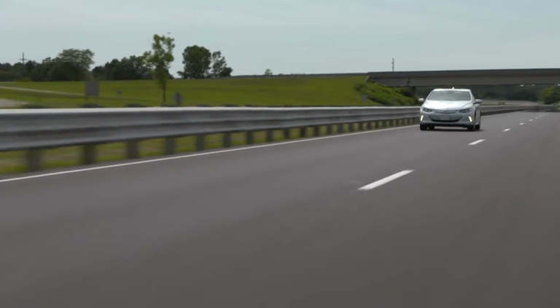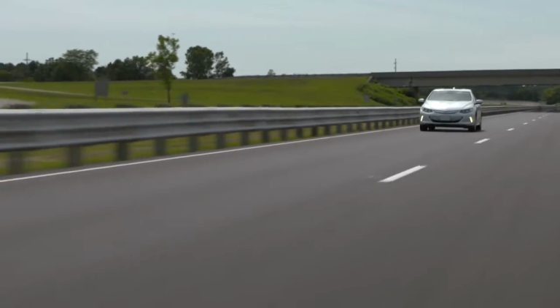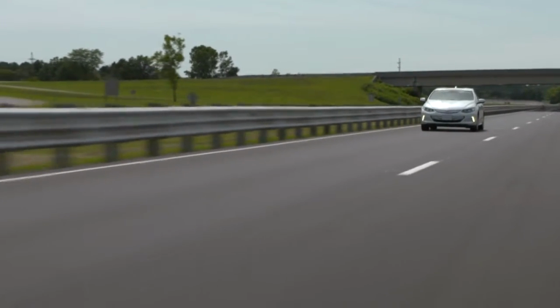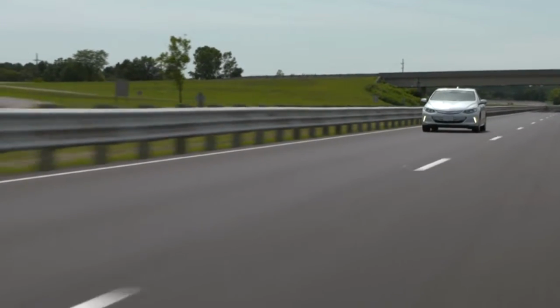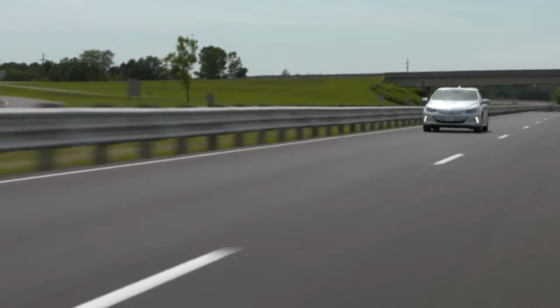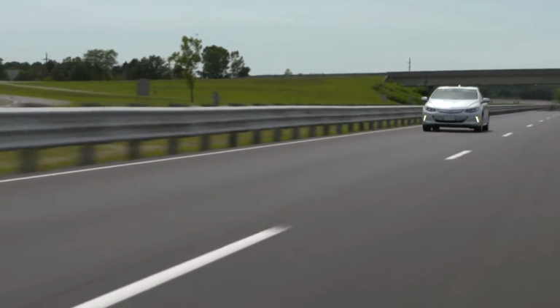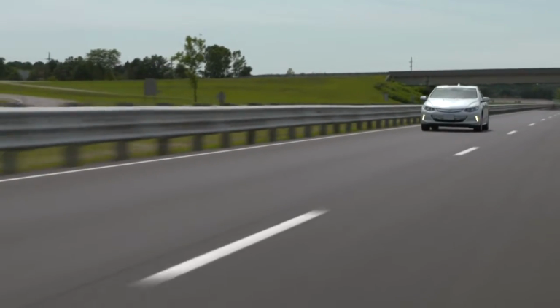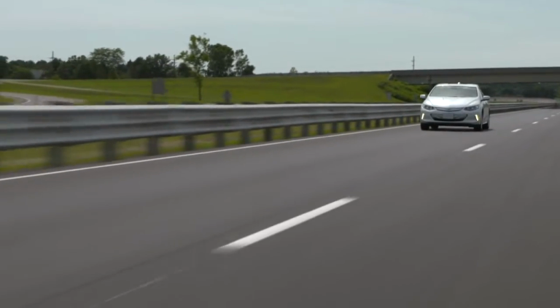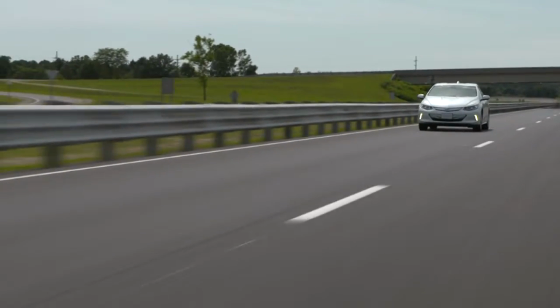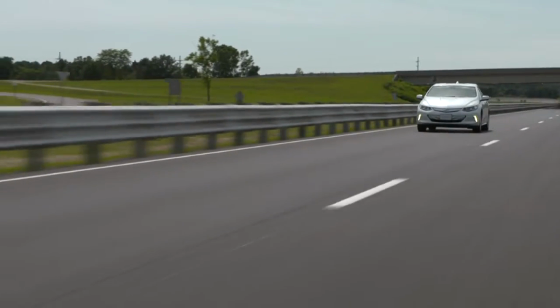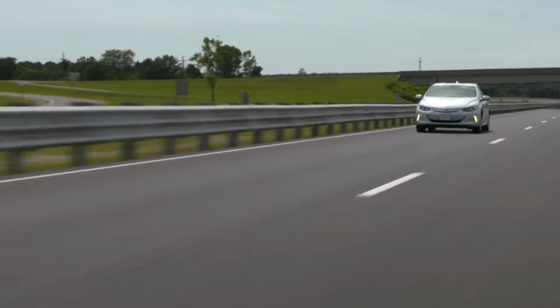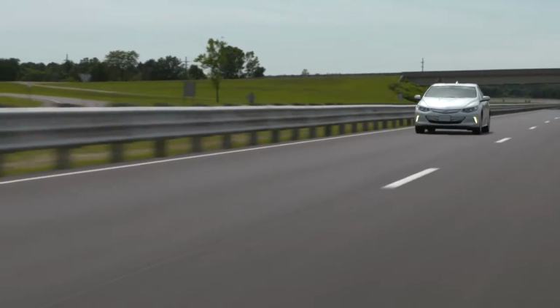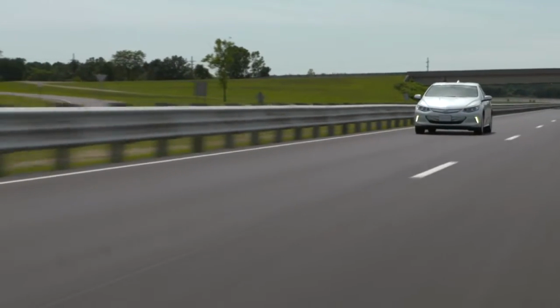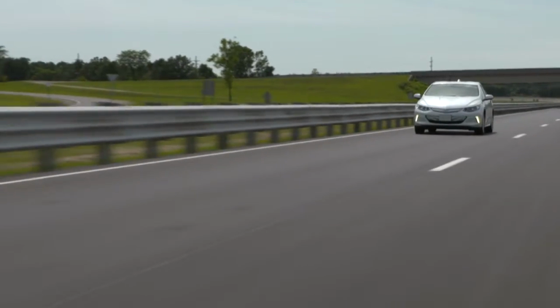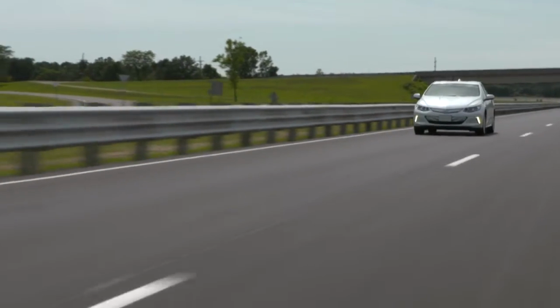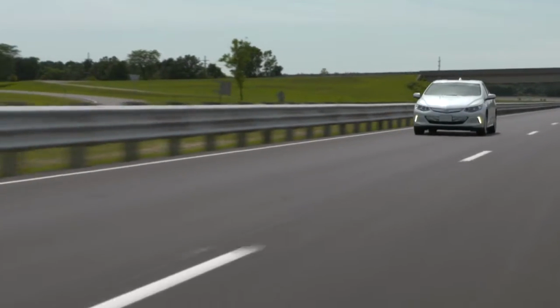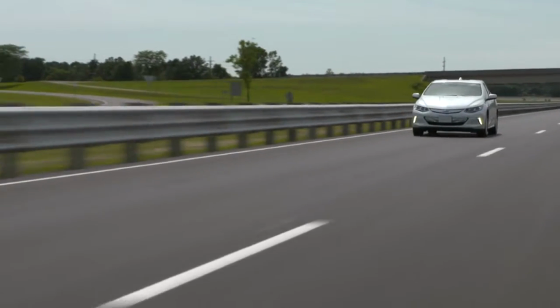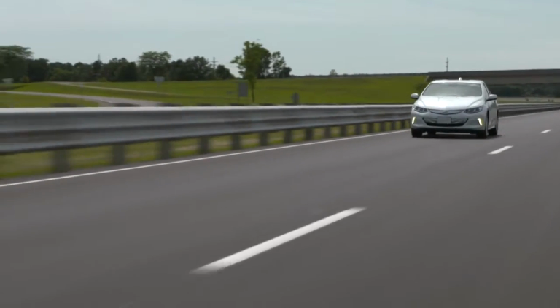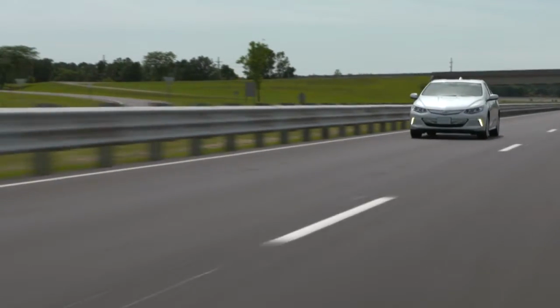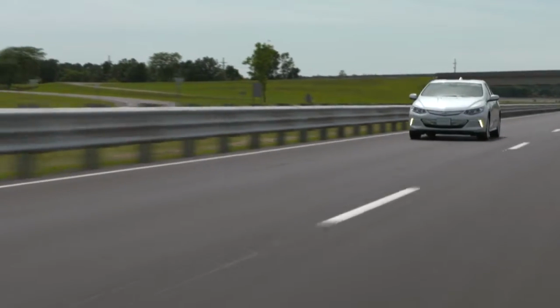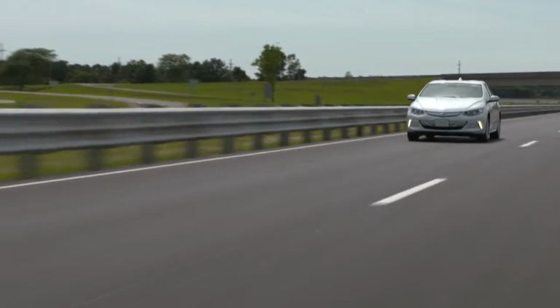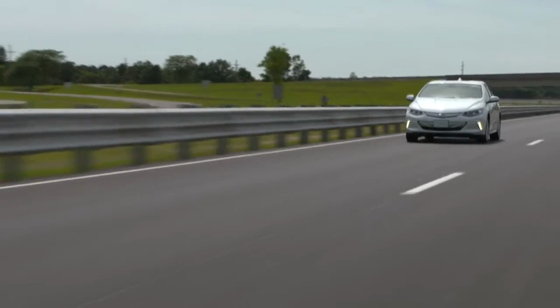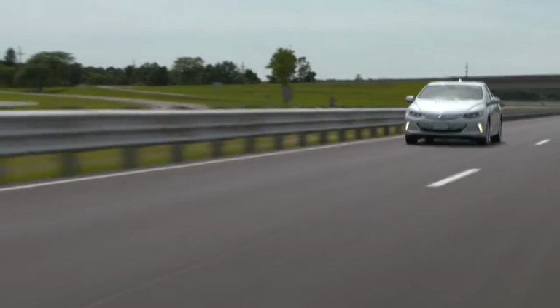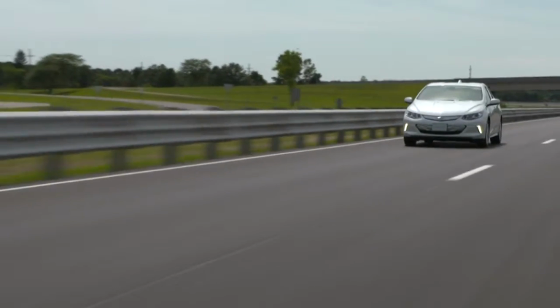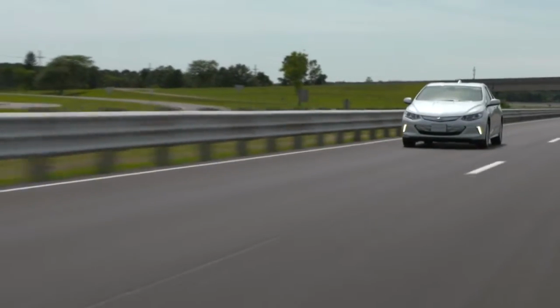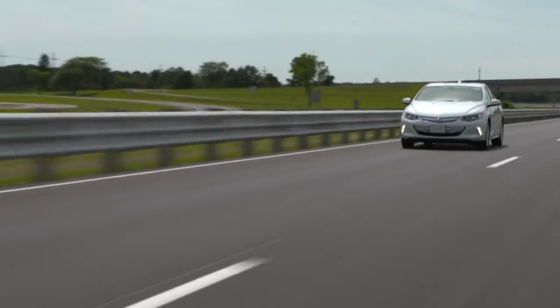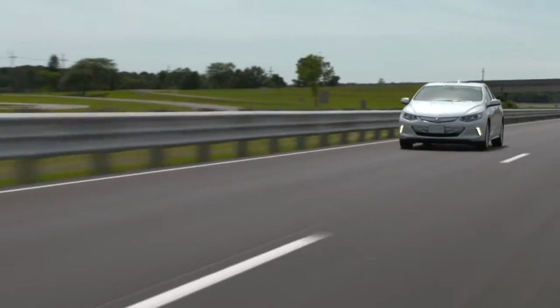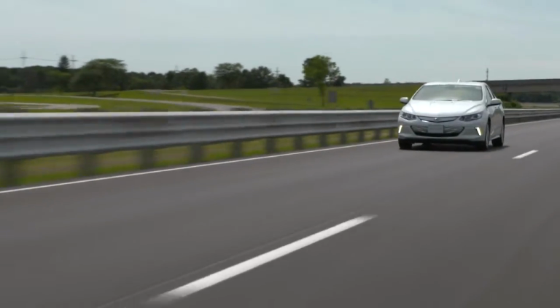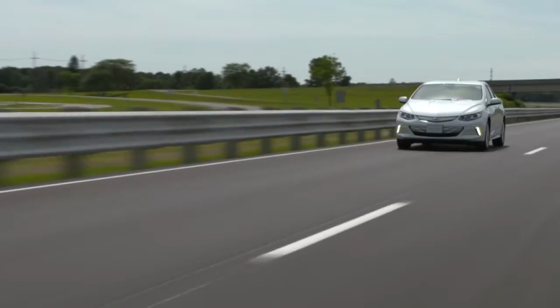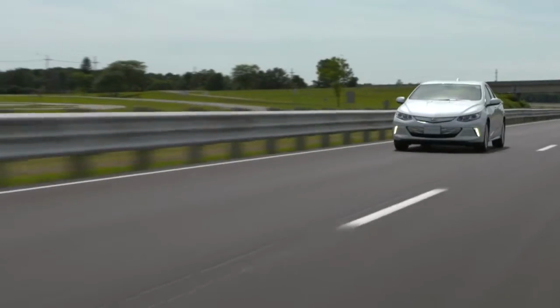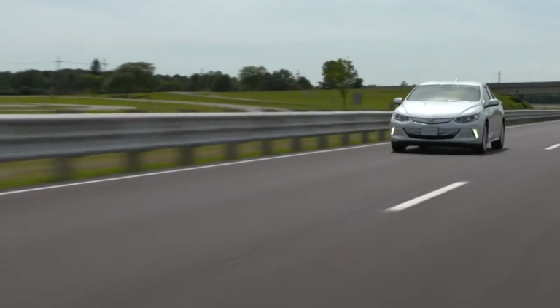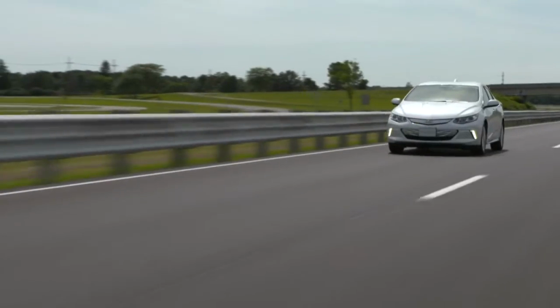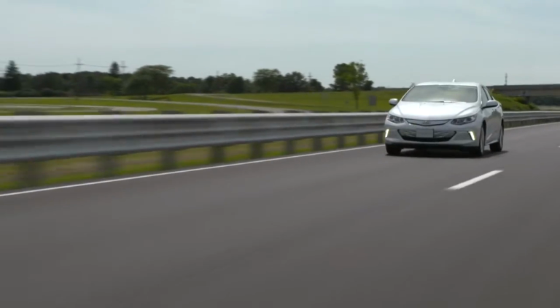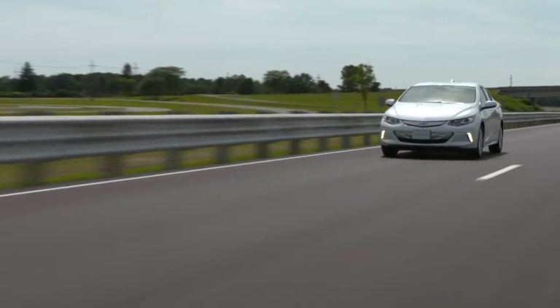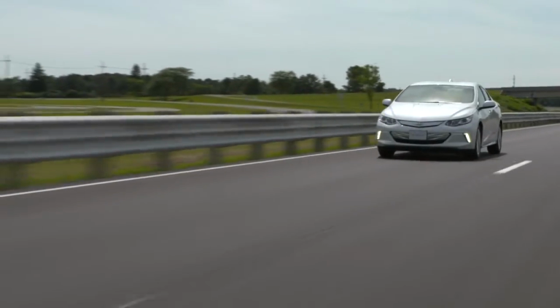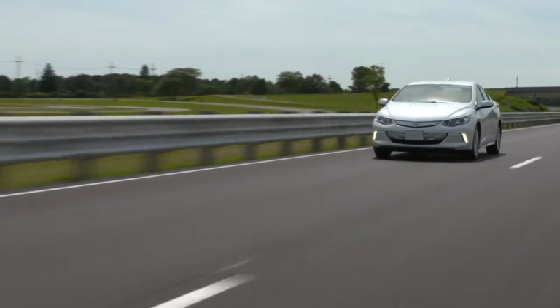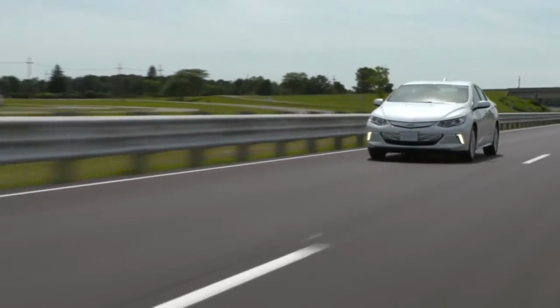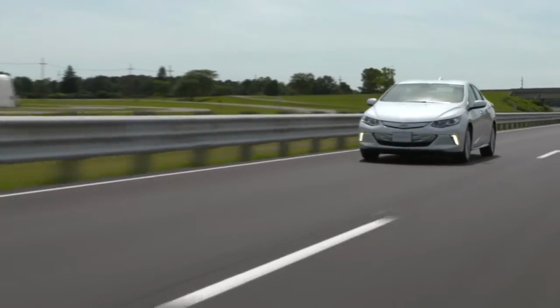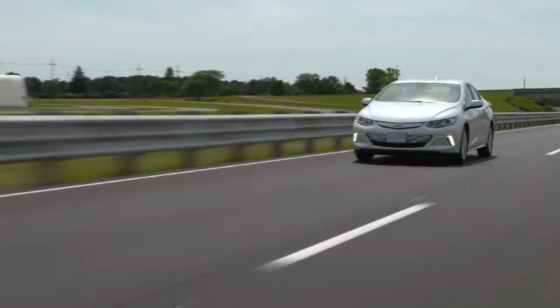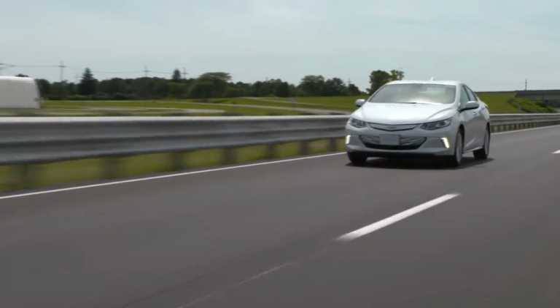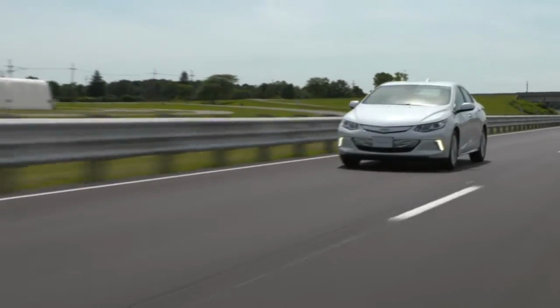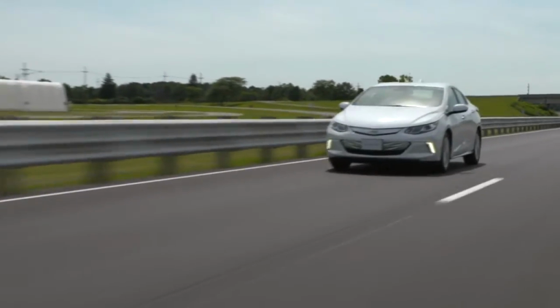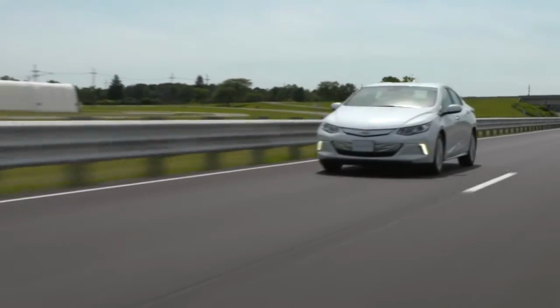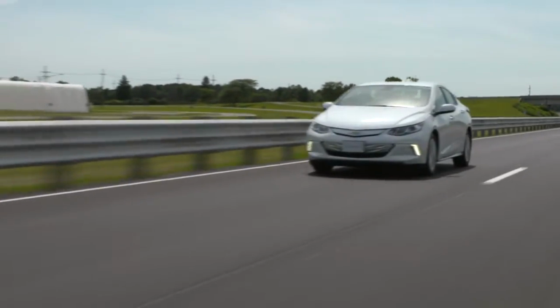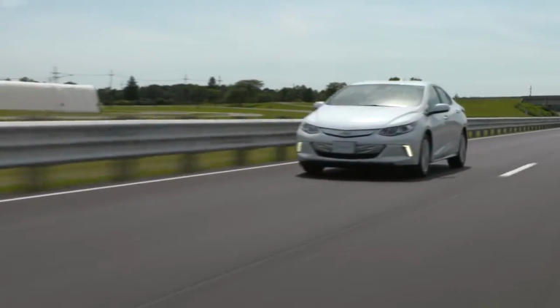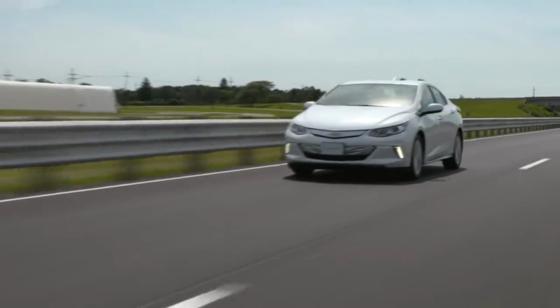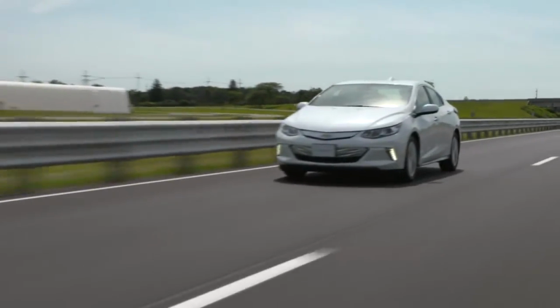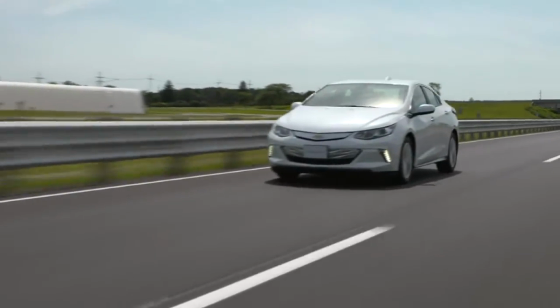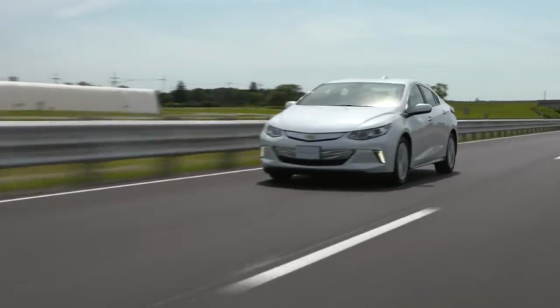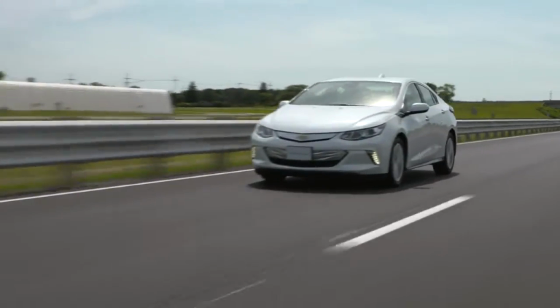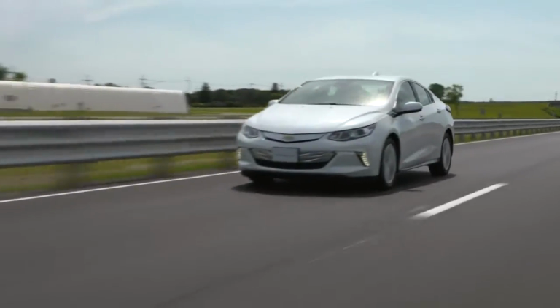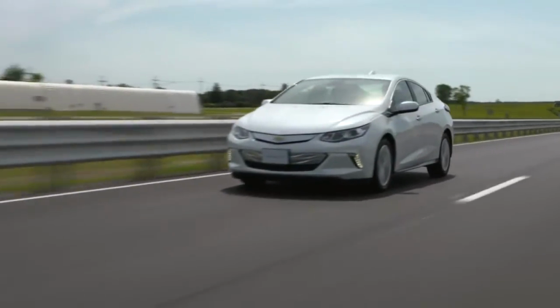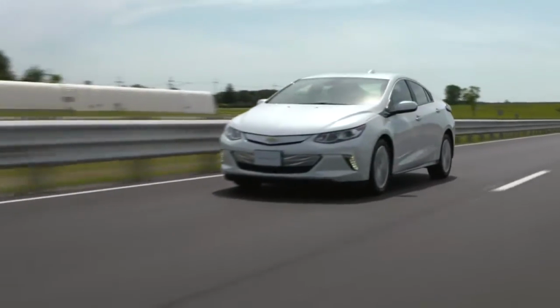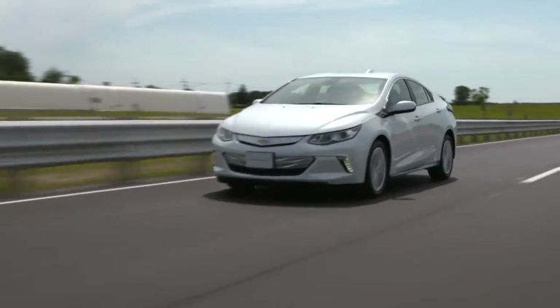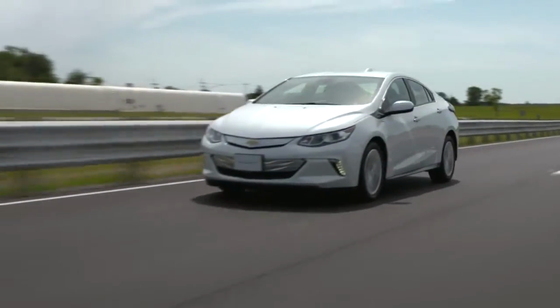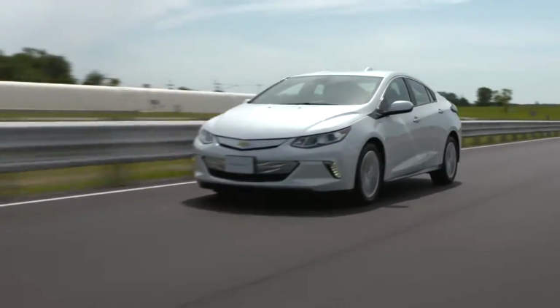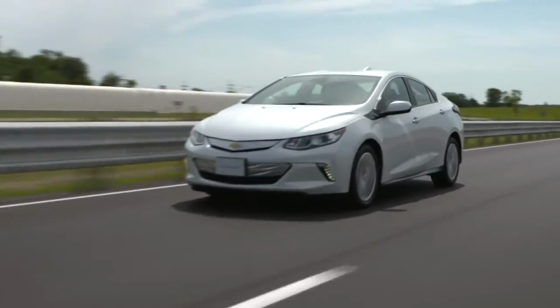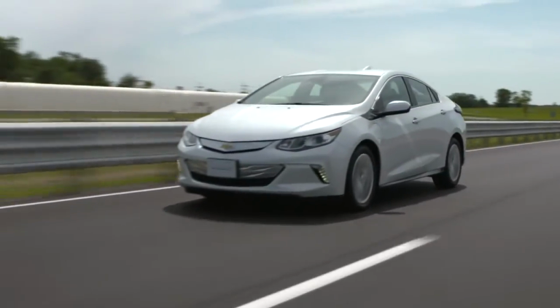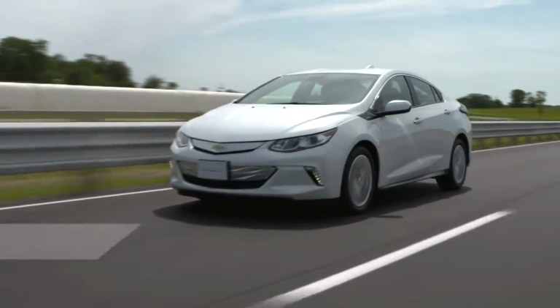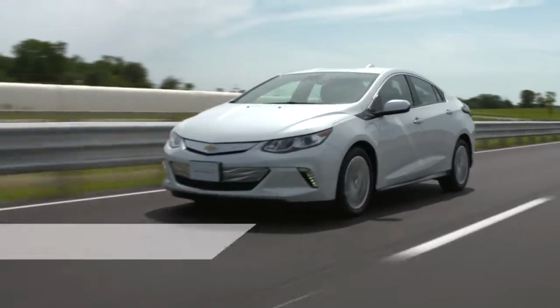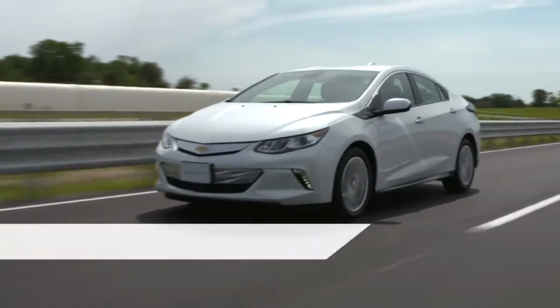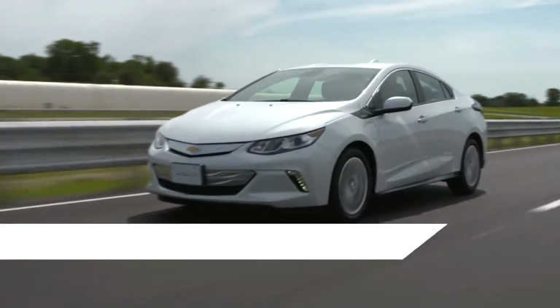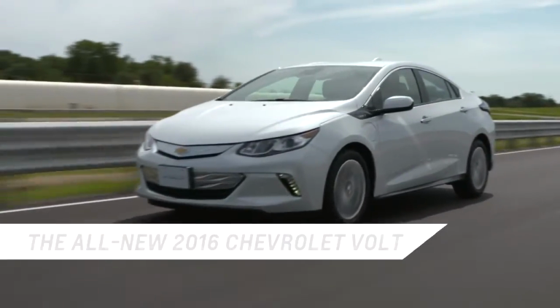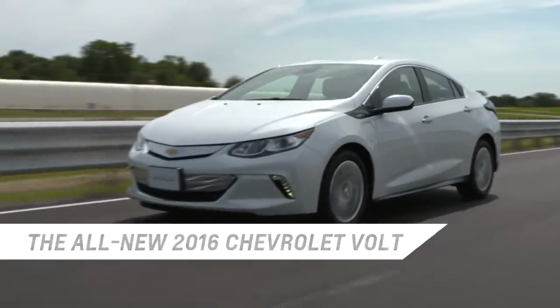Knowing when the engine will run helps you better understand the advanced technology of the 2016 Volt. And remember, the Volt engine will start only when the owner powers on the vehicle.